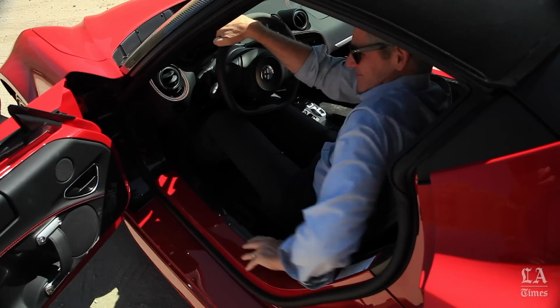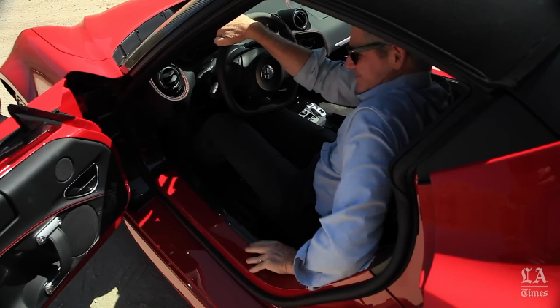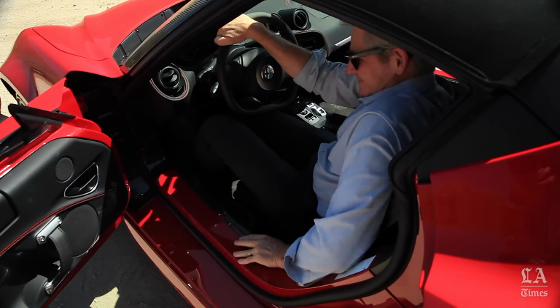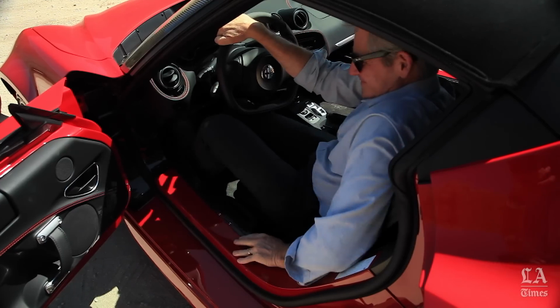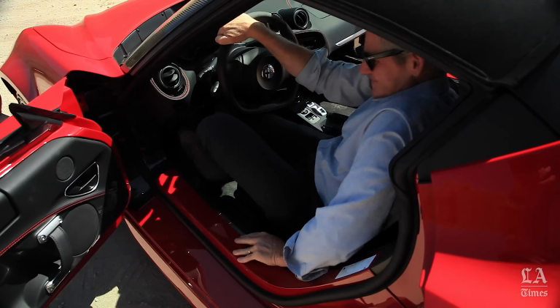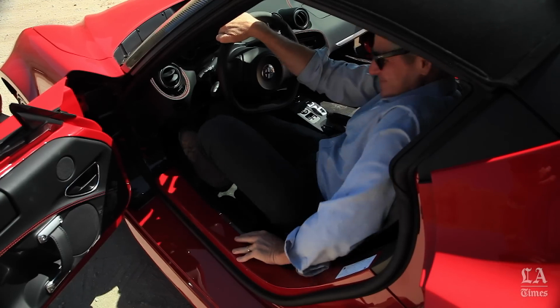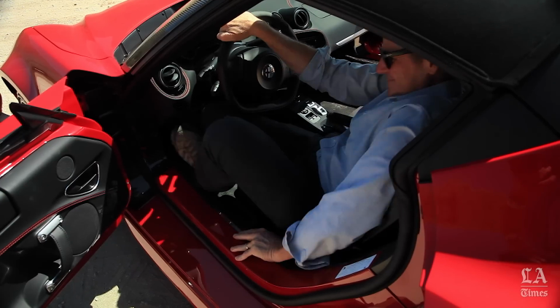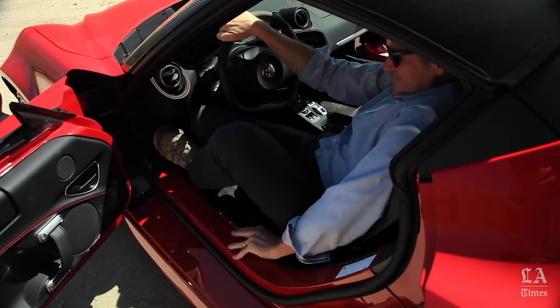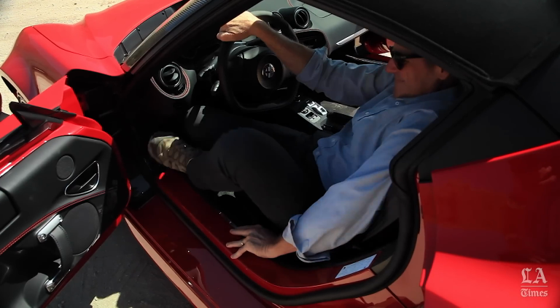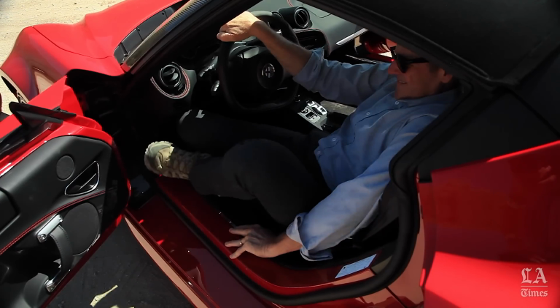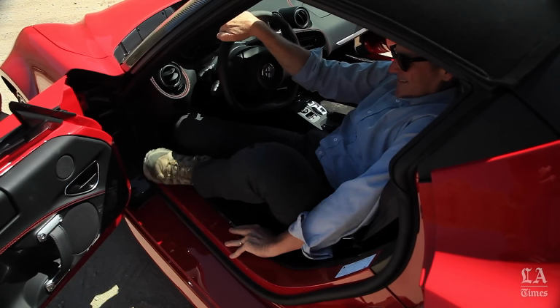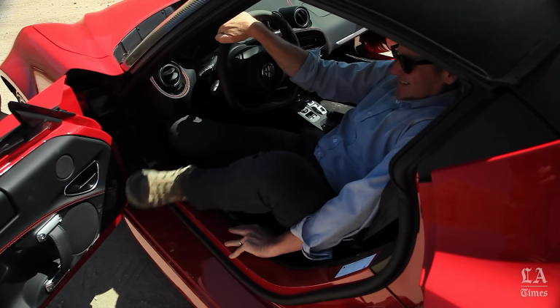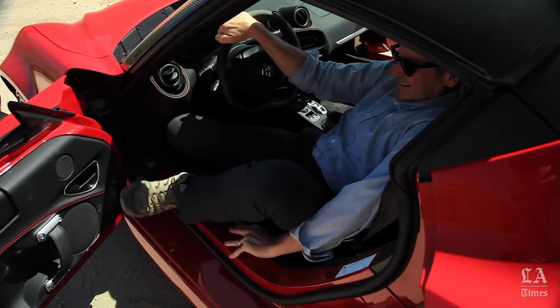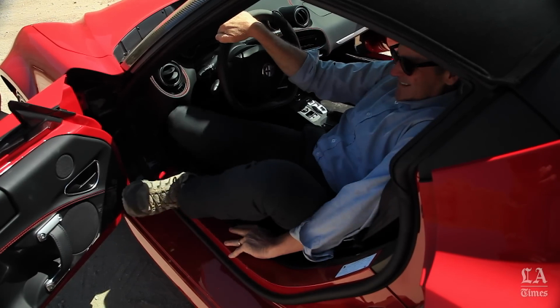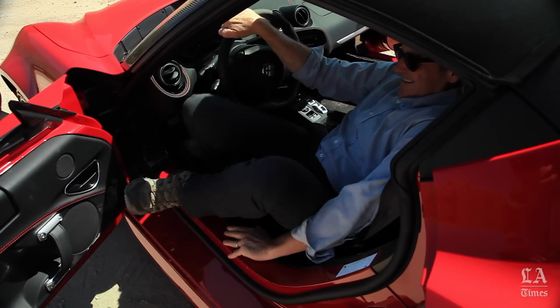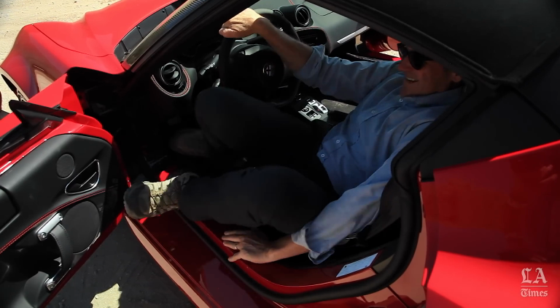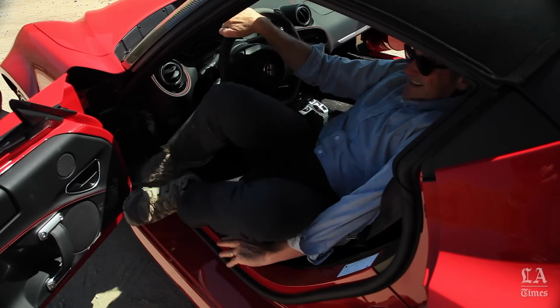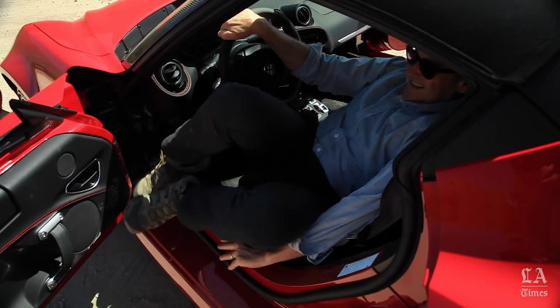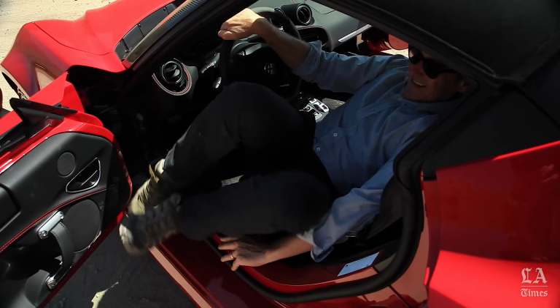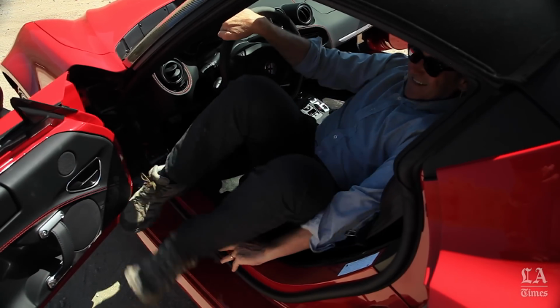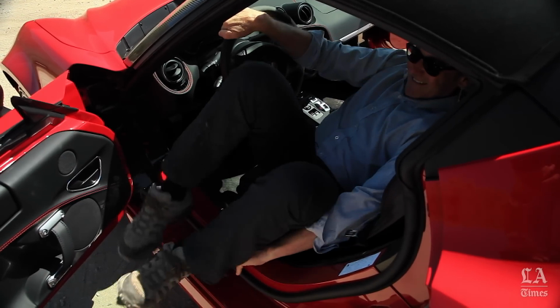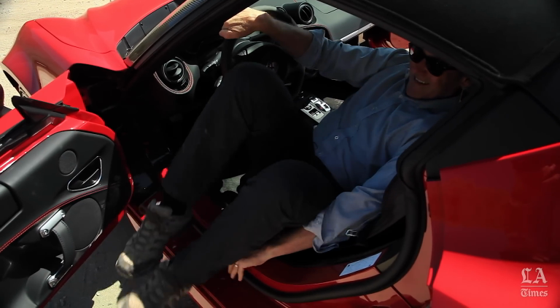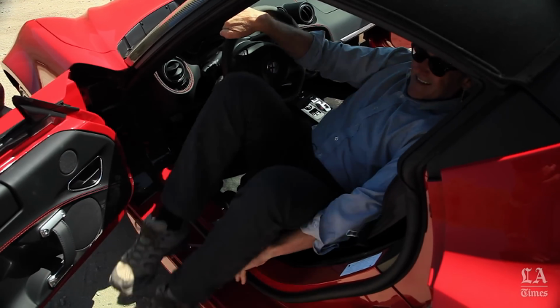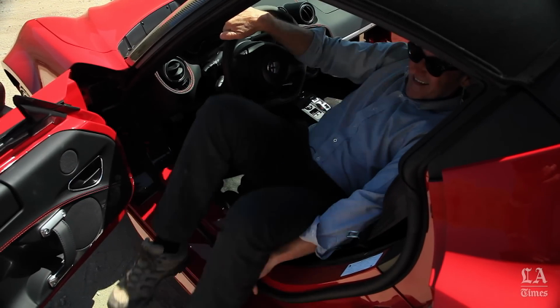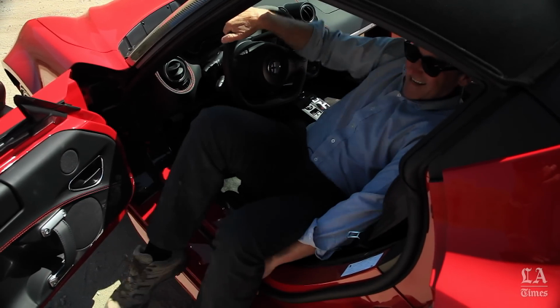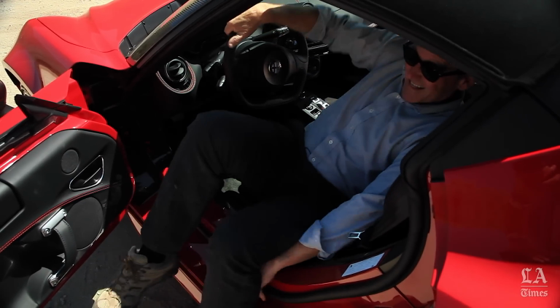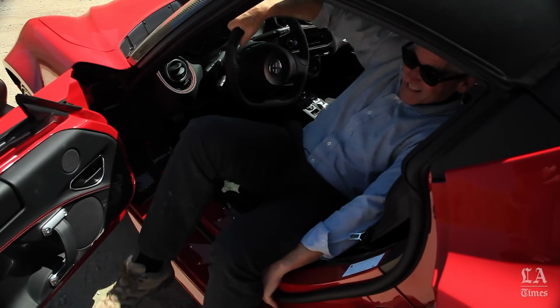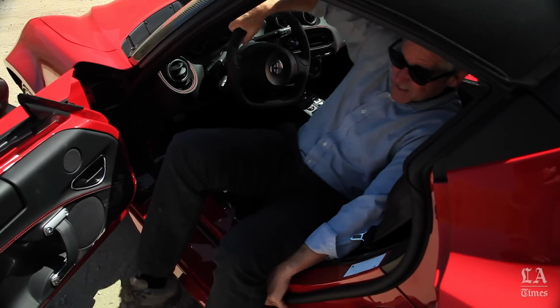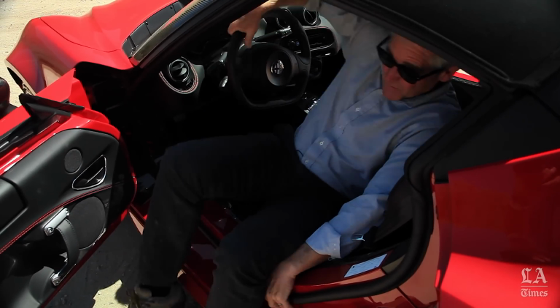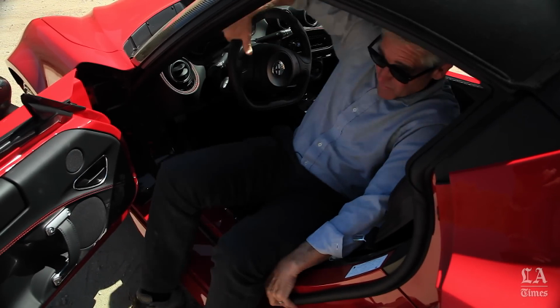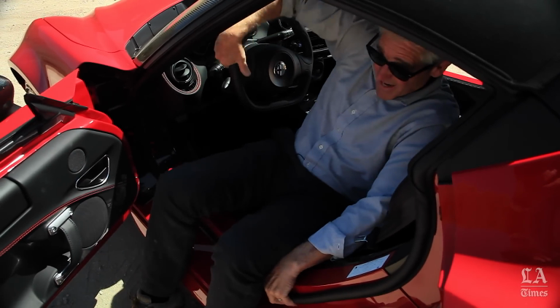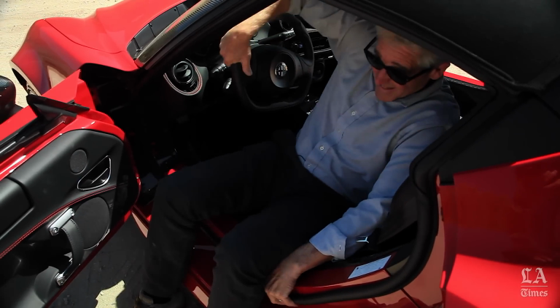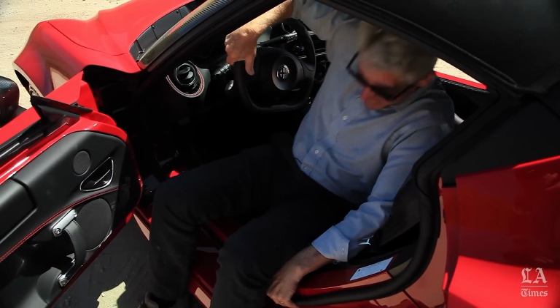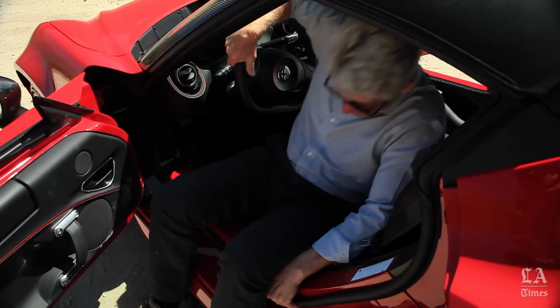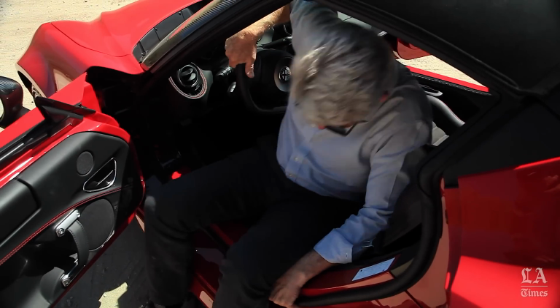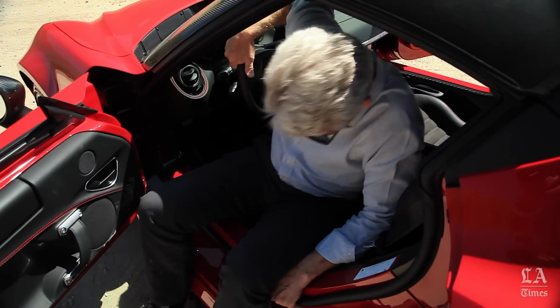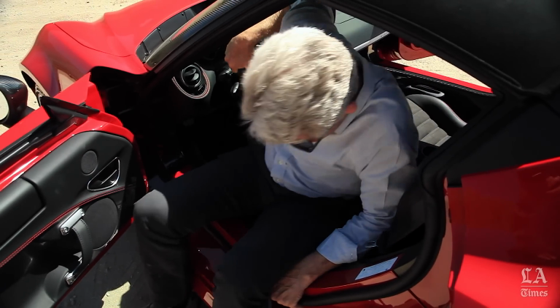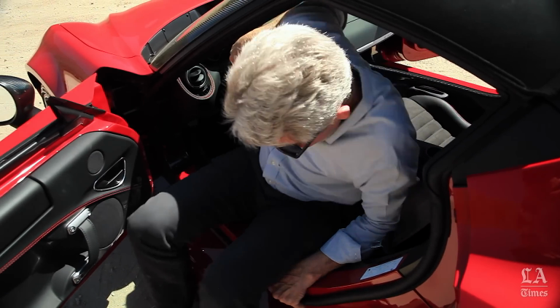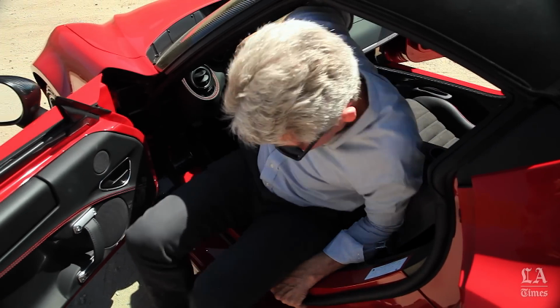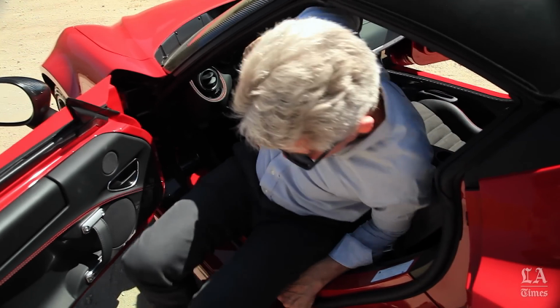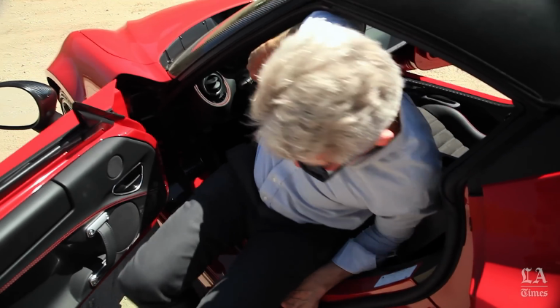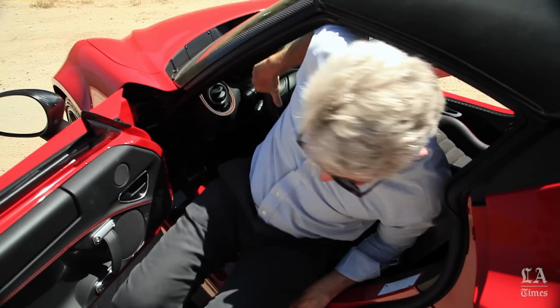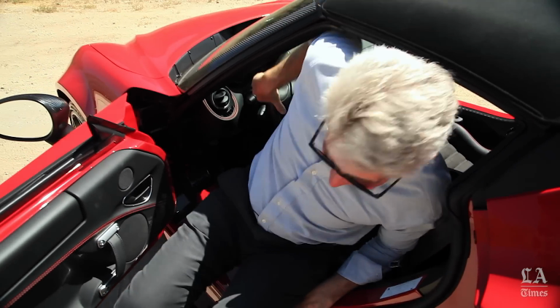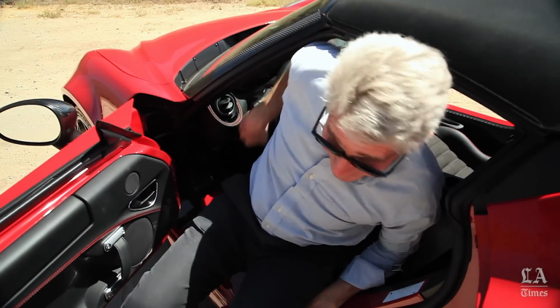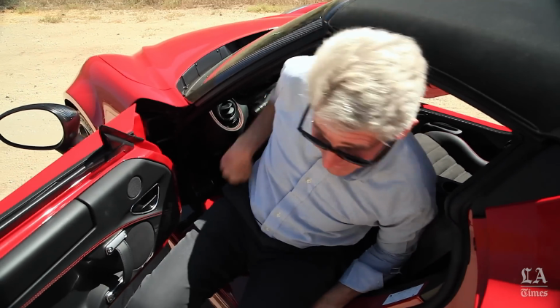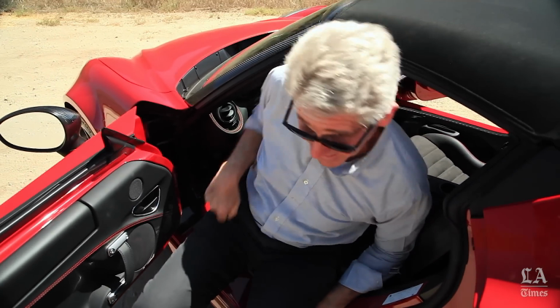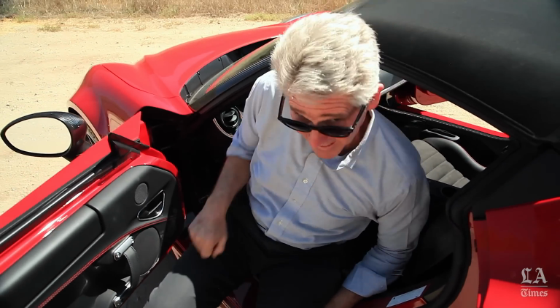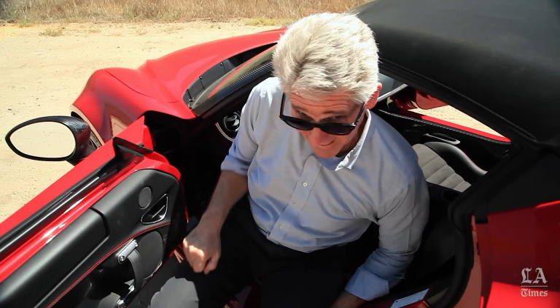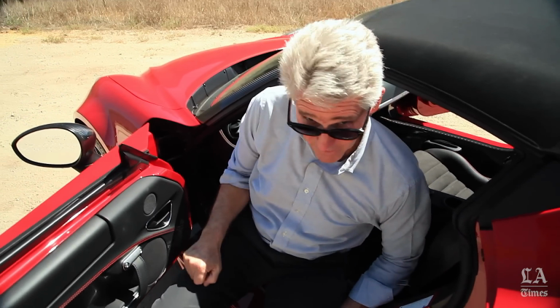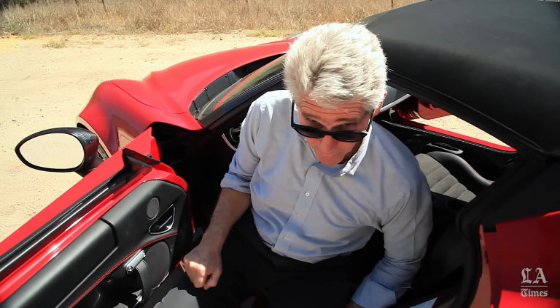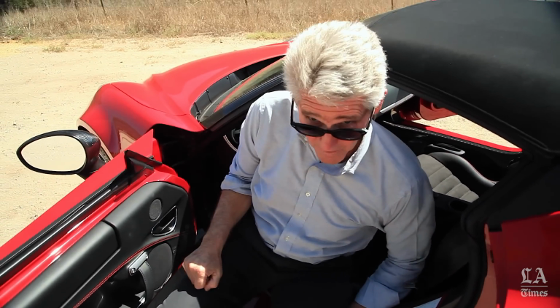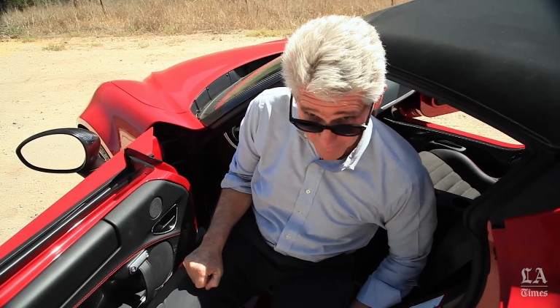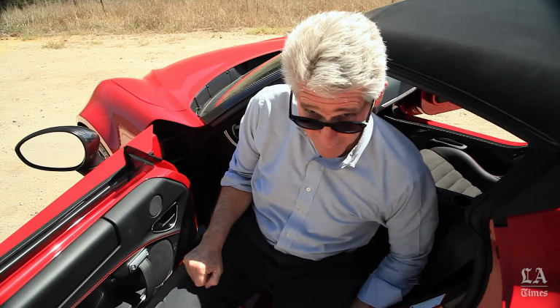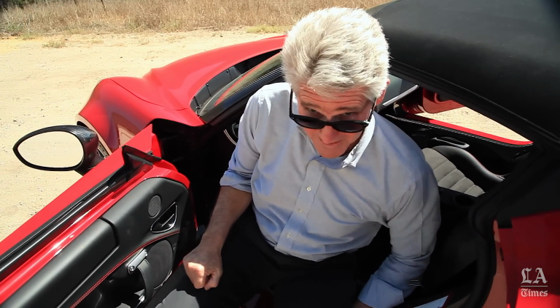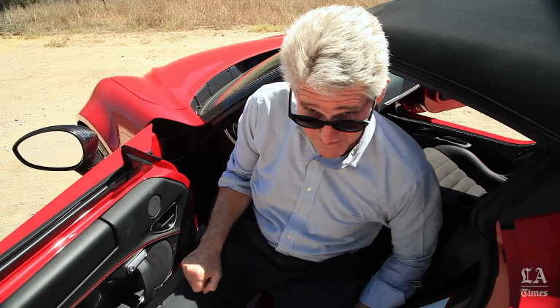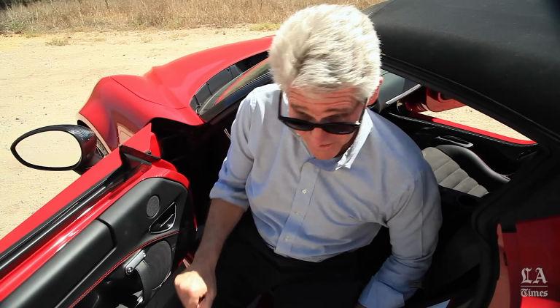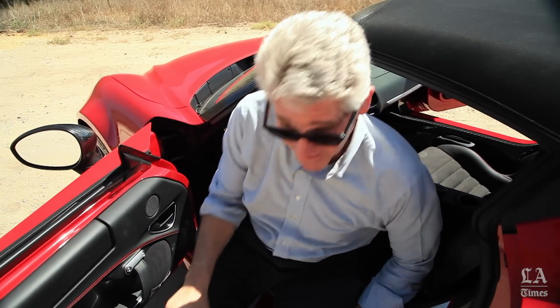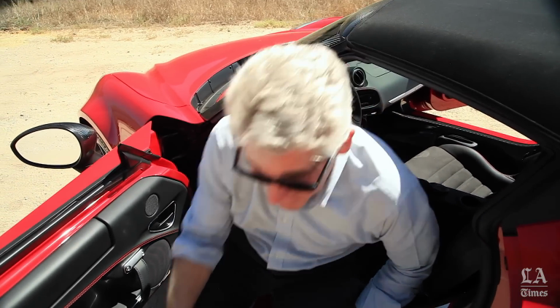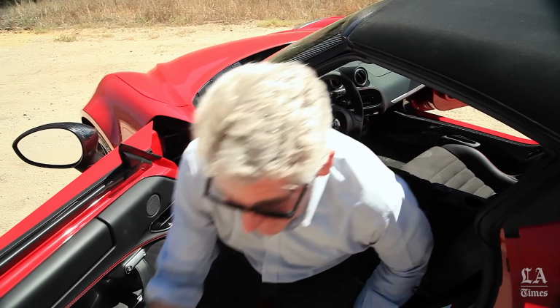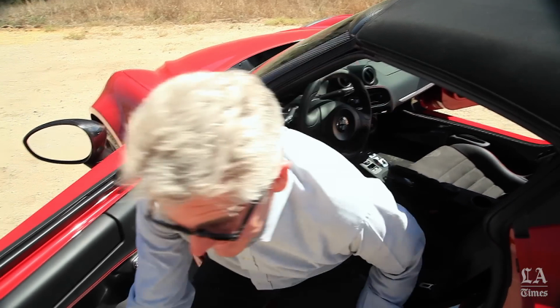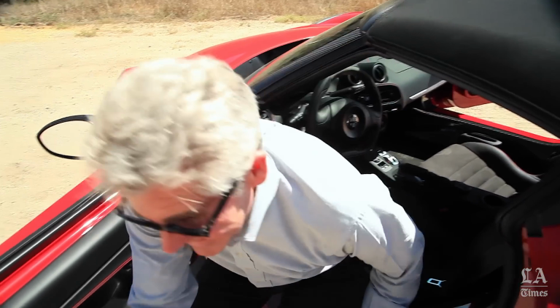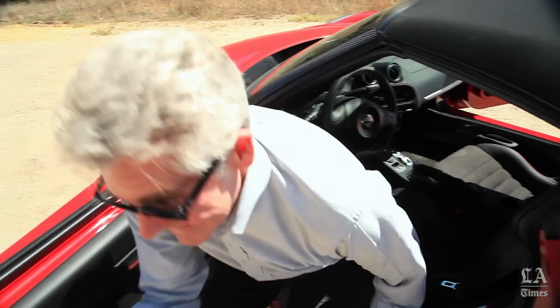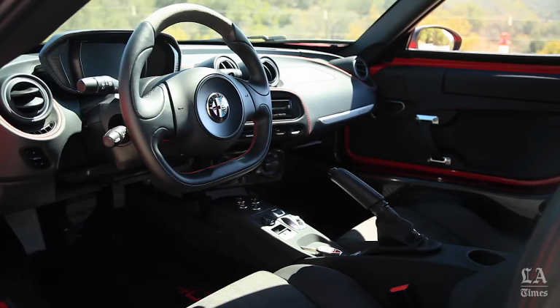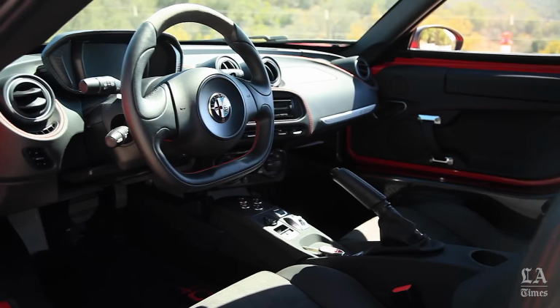Getting in and out is a little challenging — and this is why I don't wear a miniskirt. Inside, the car's minimalism becomes immediately apparent.